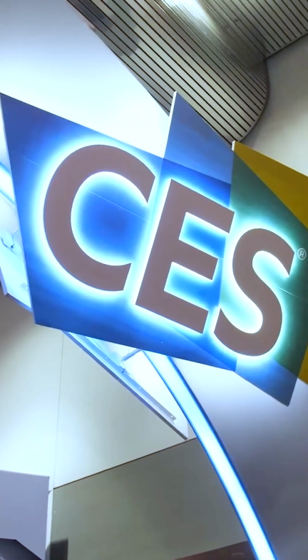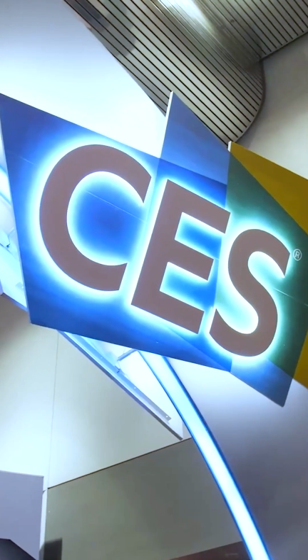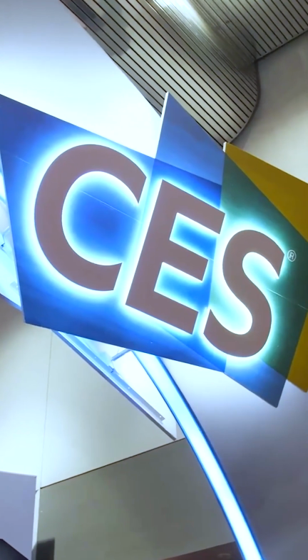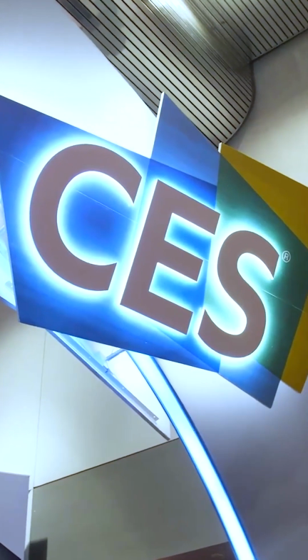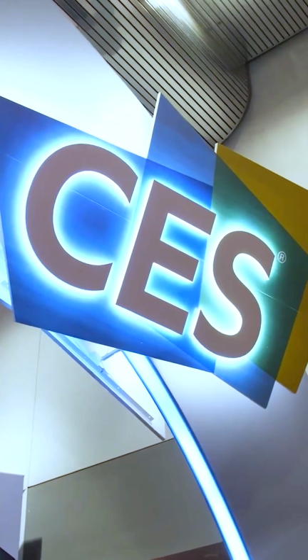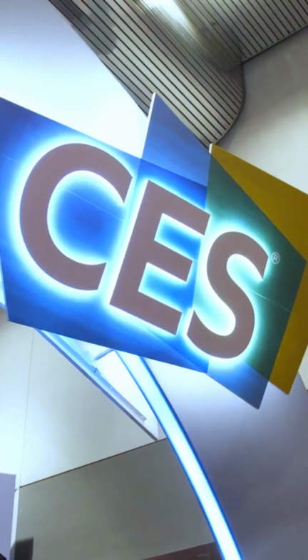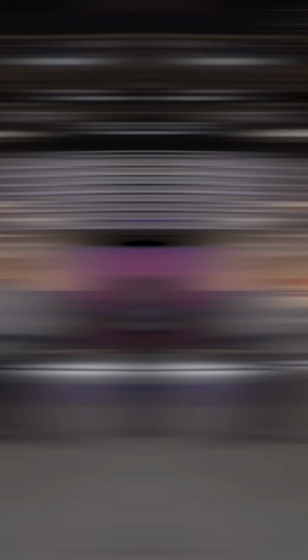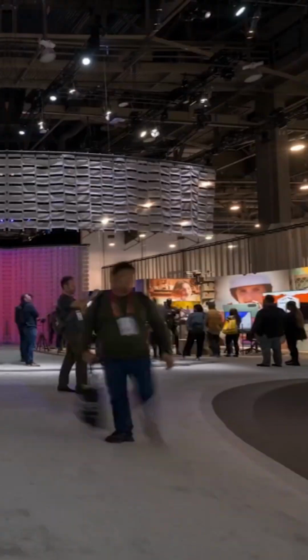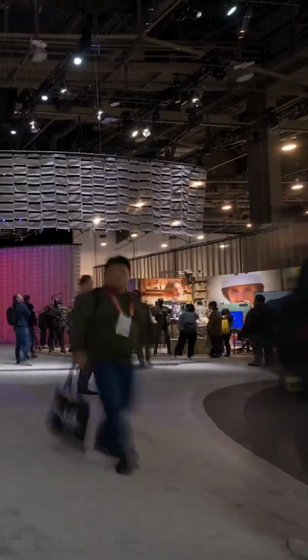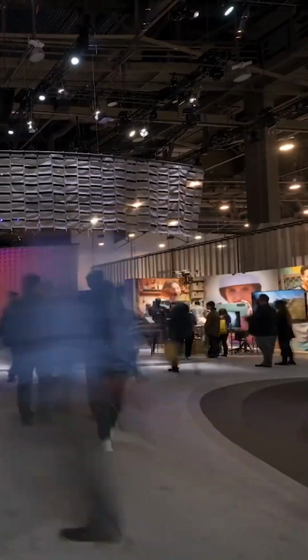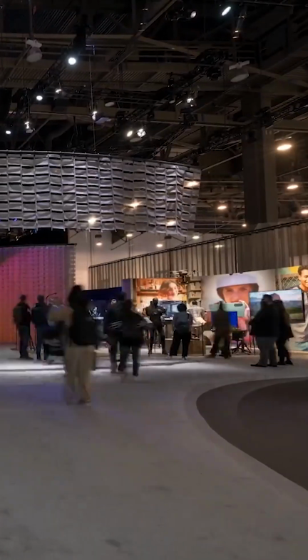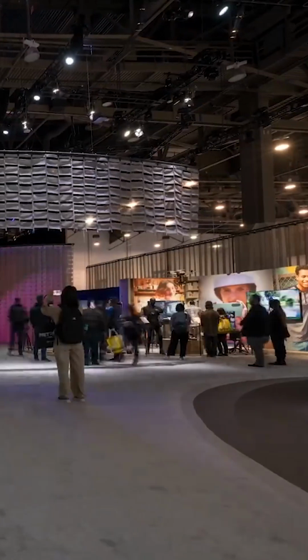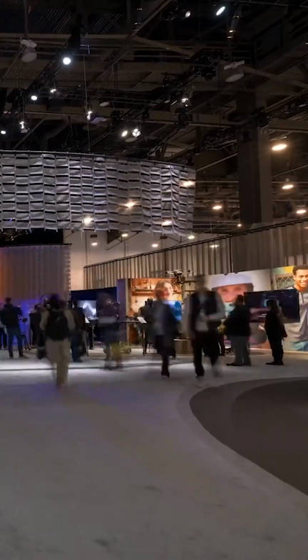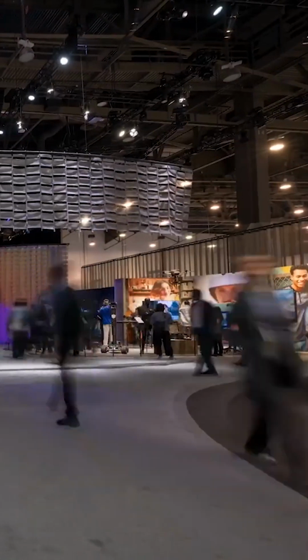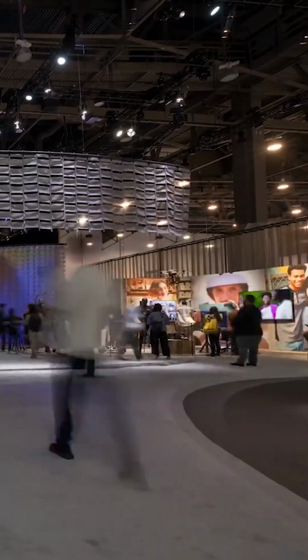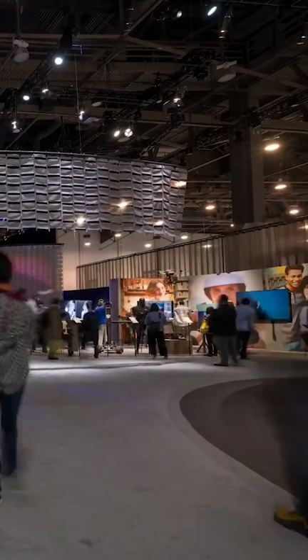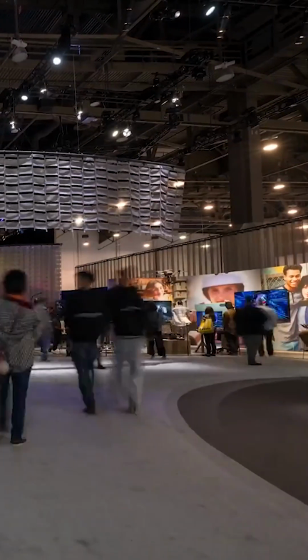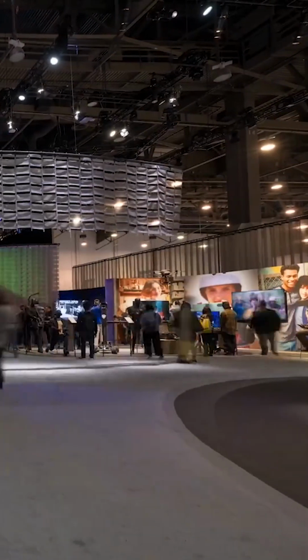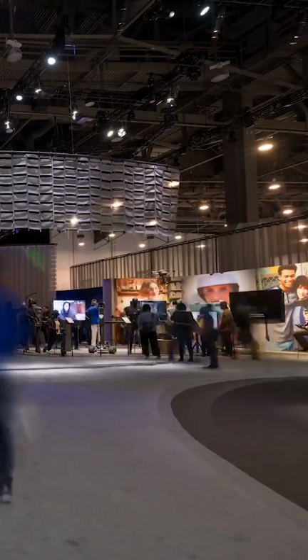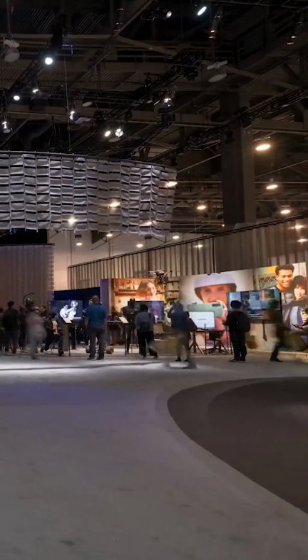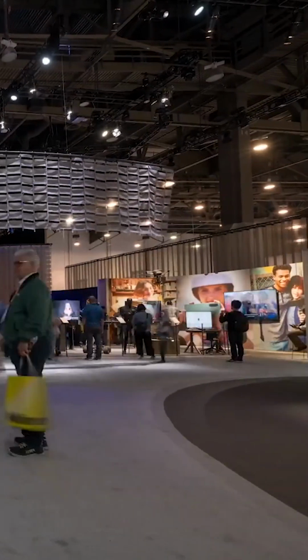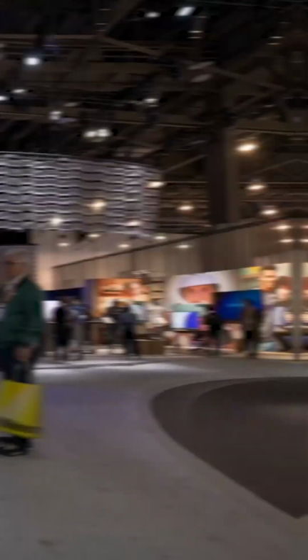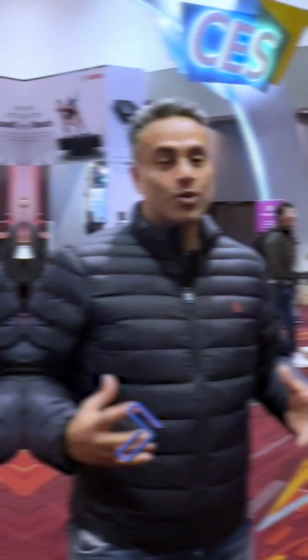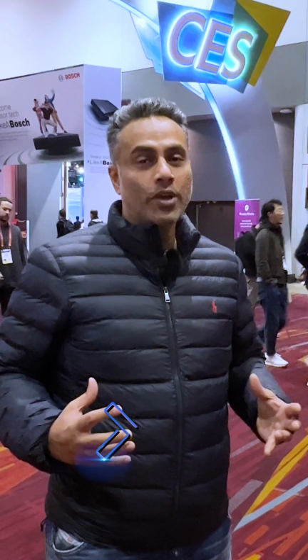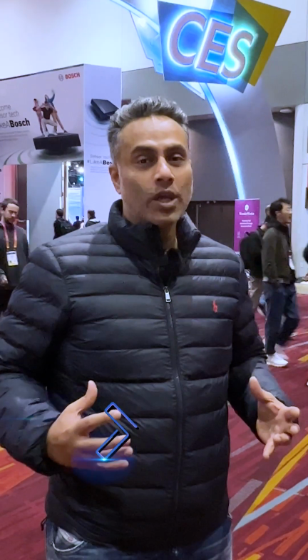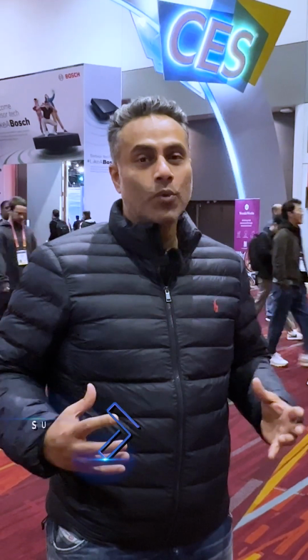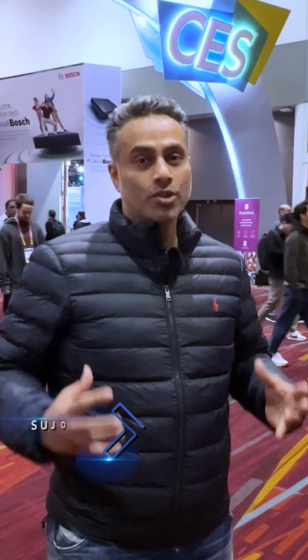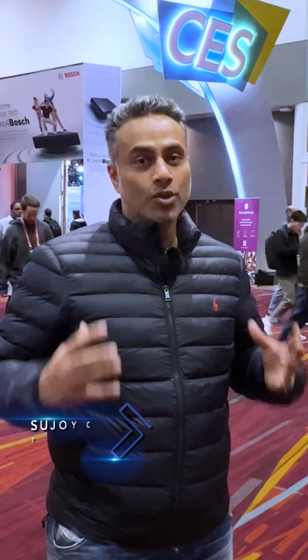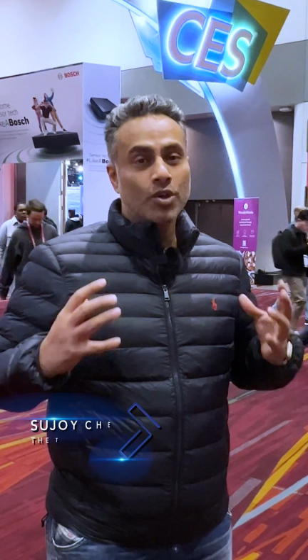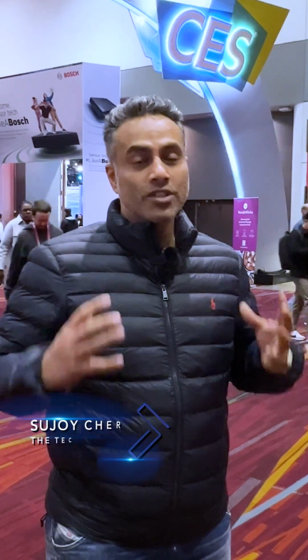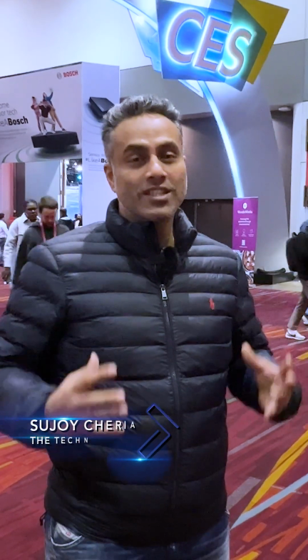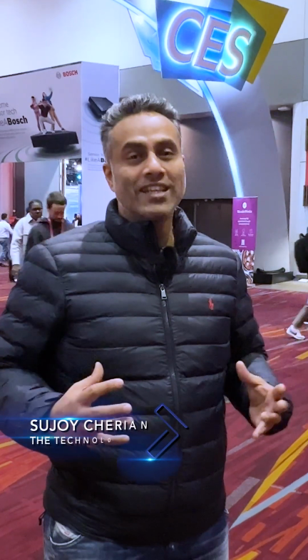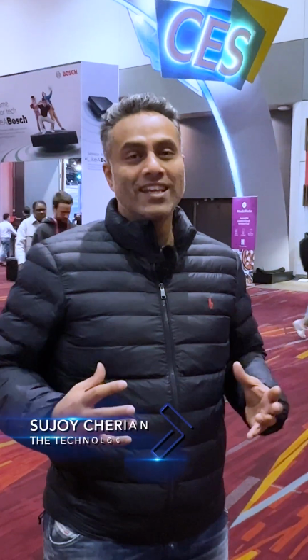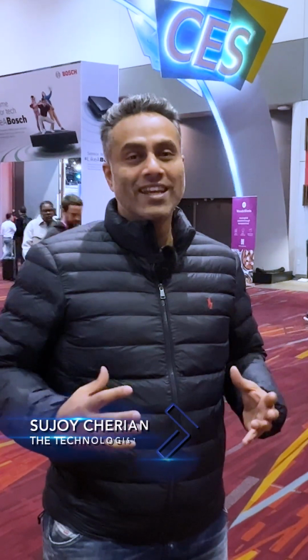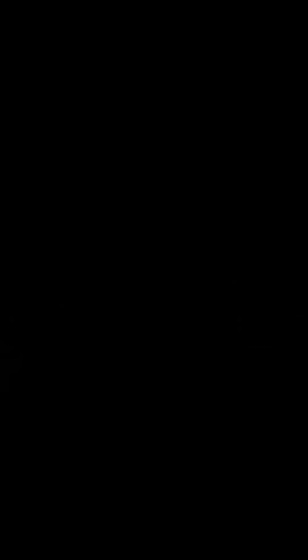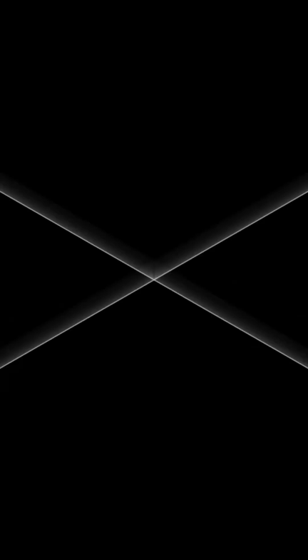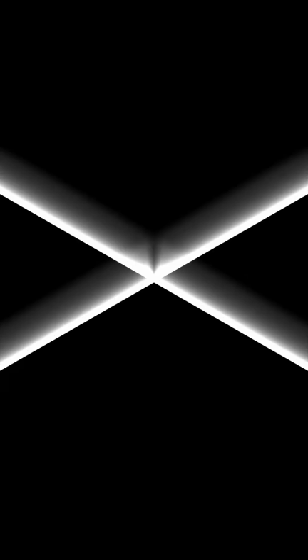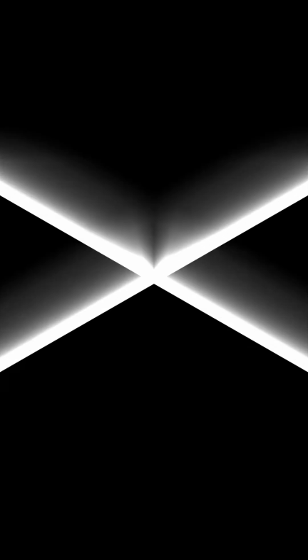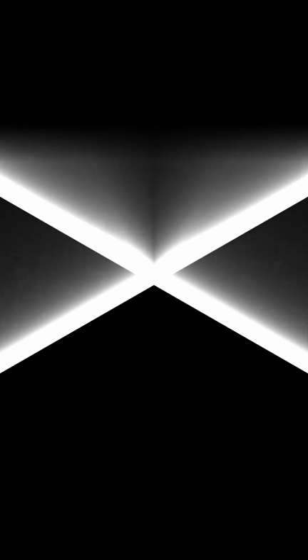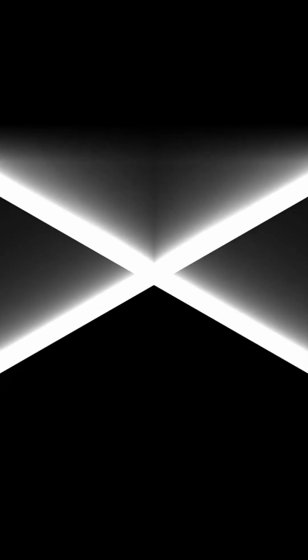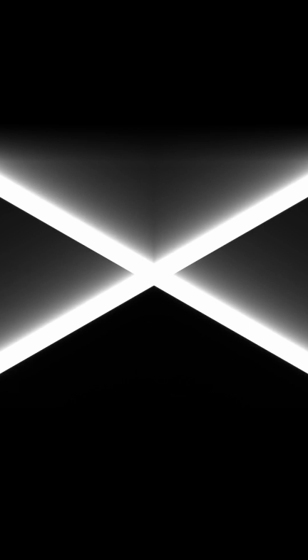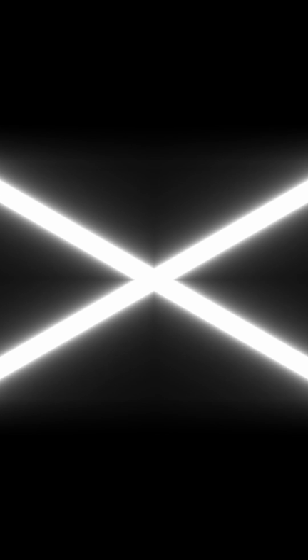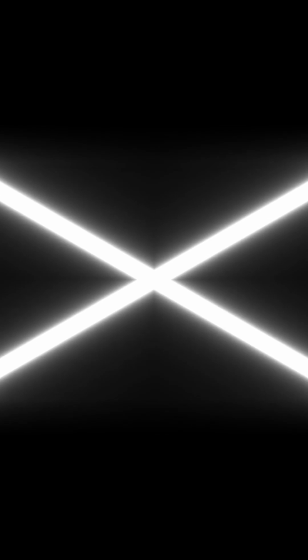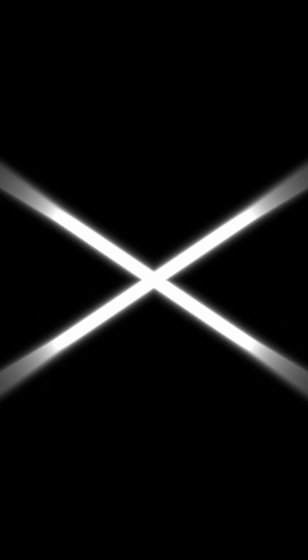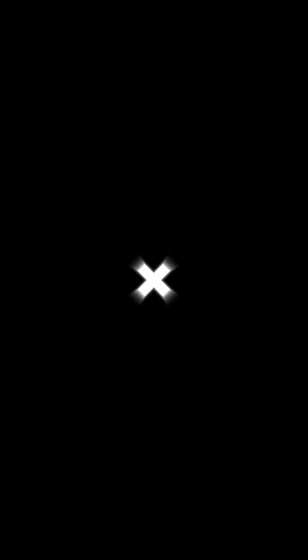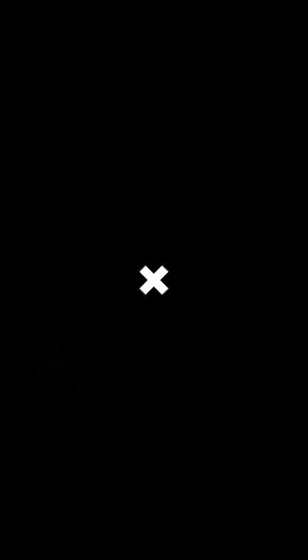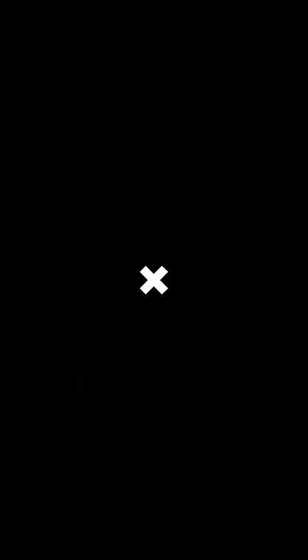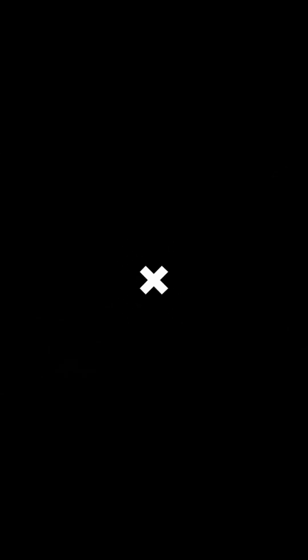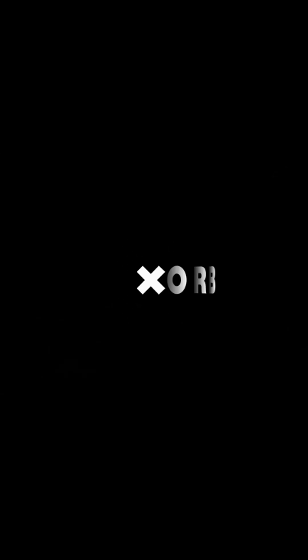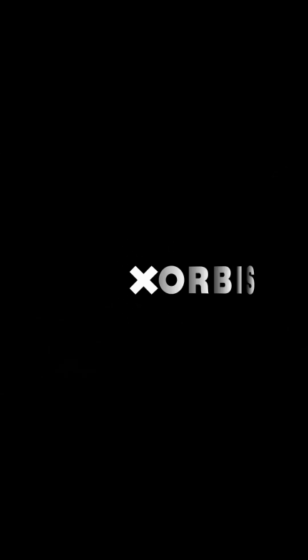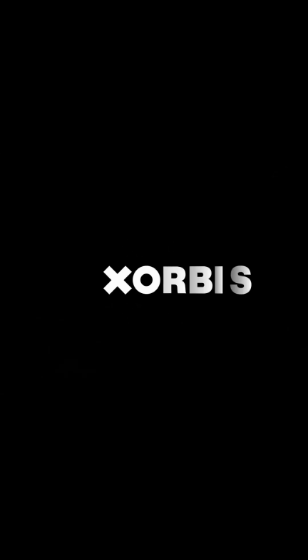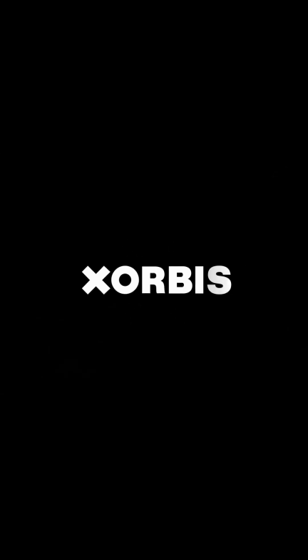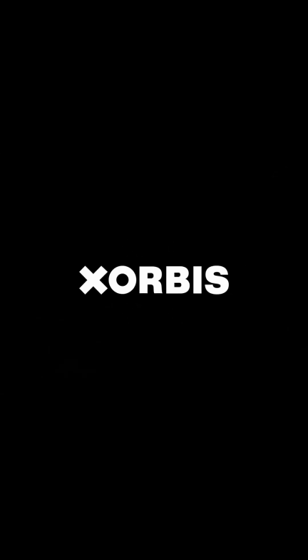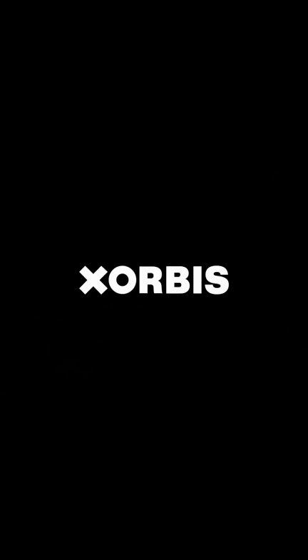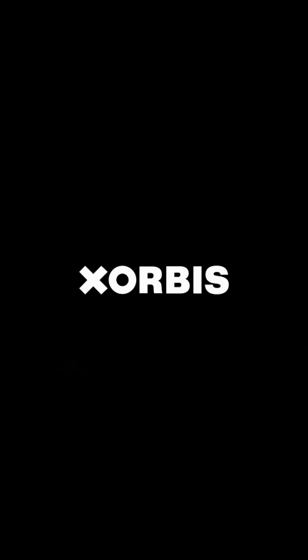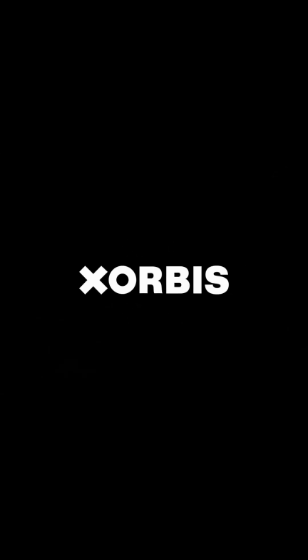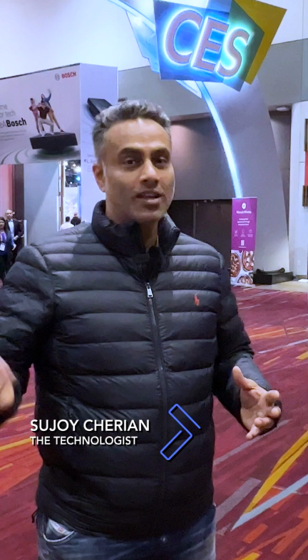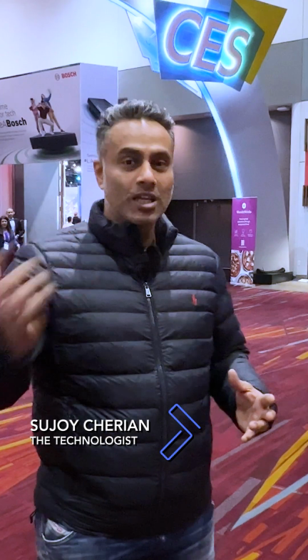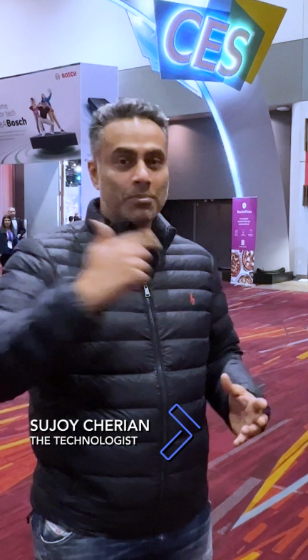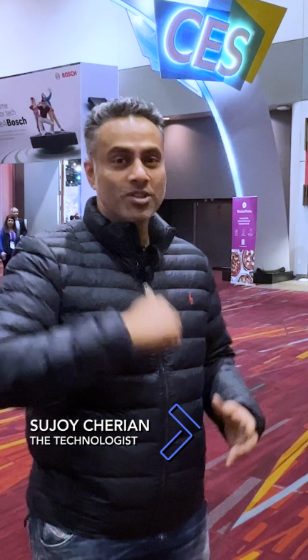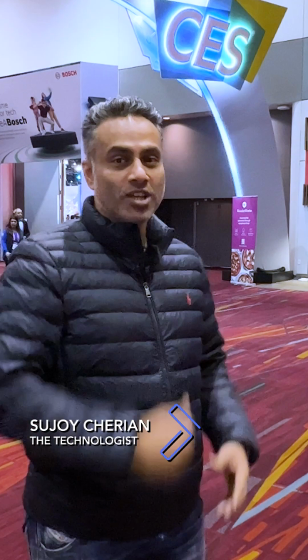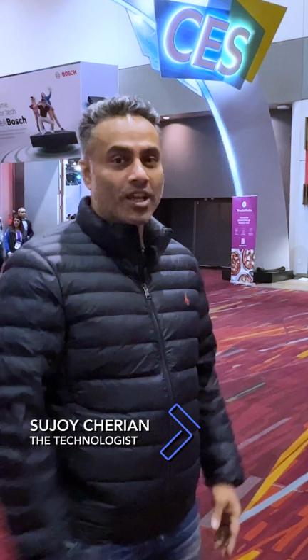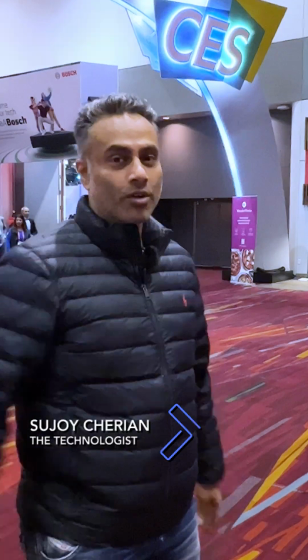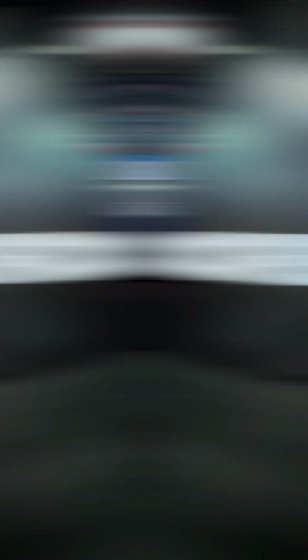CES Las Vegas, and we're here to see cool stuff. Today what you're going to see is X Orbis panoramic holograms. Come, let's check it out.